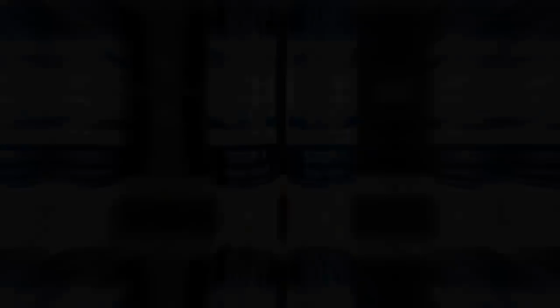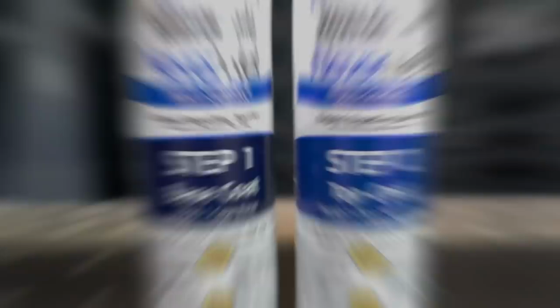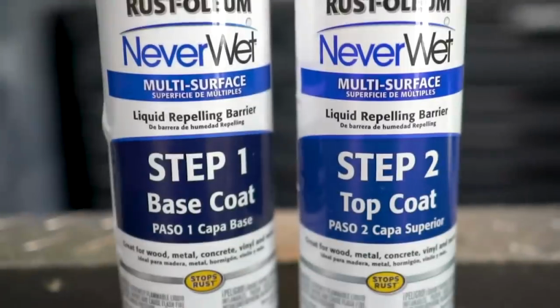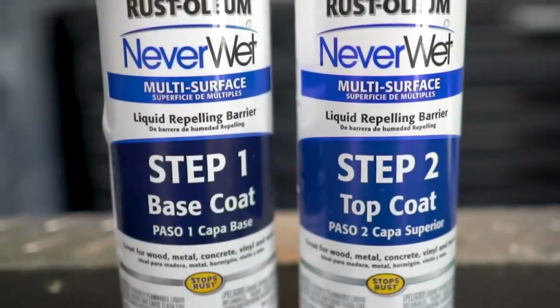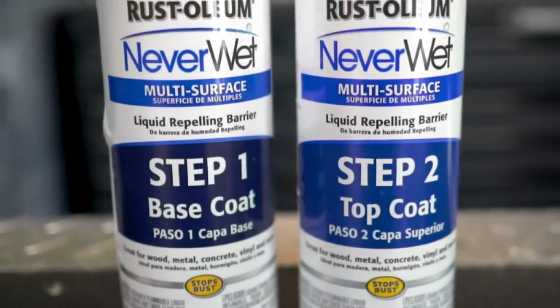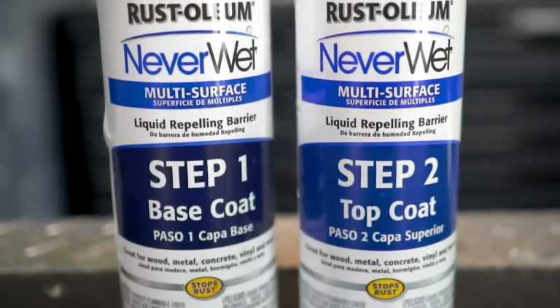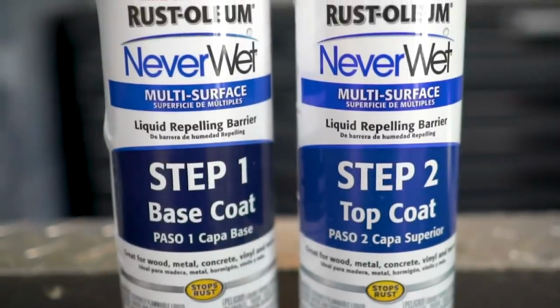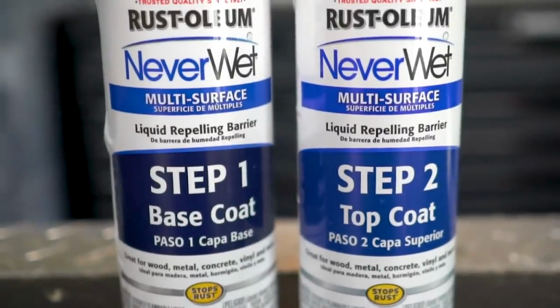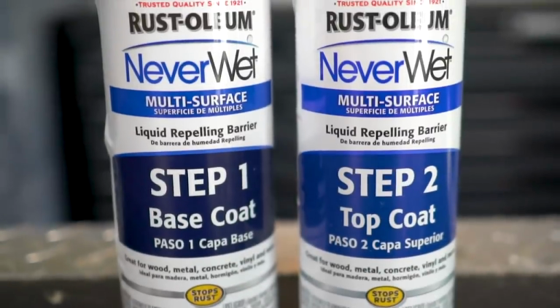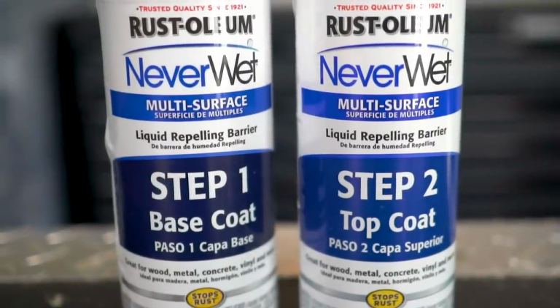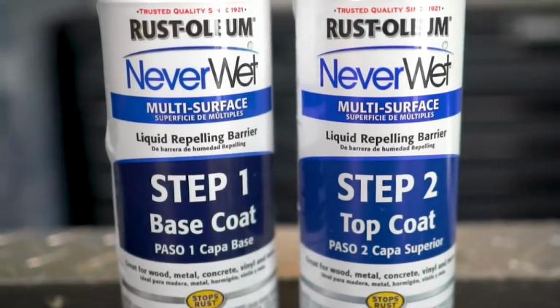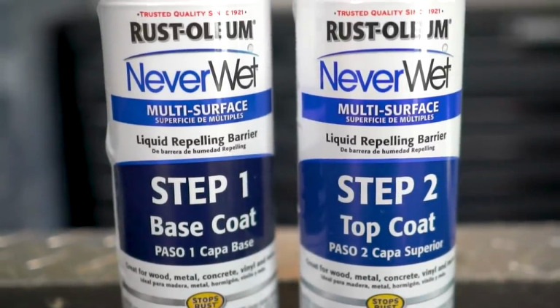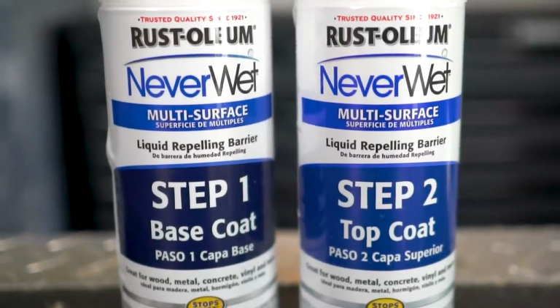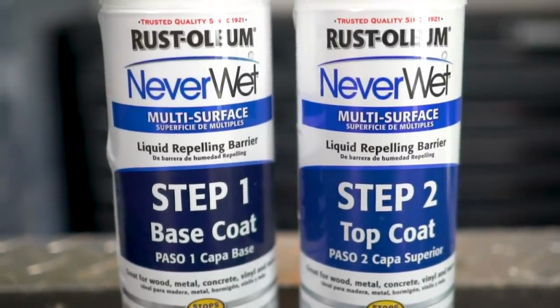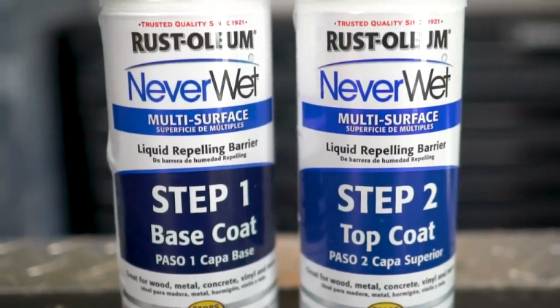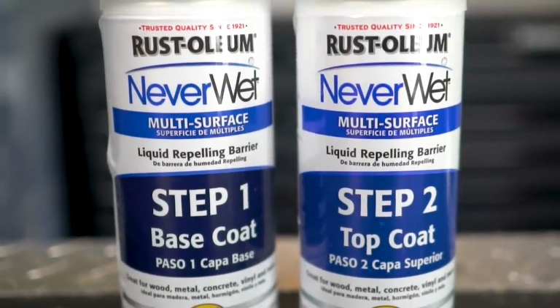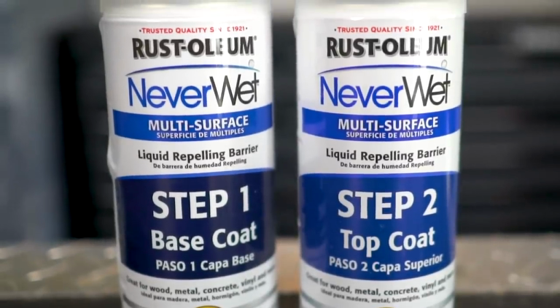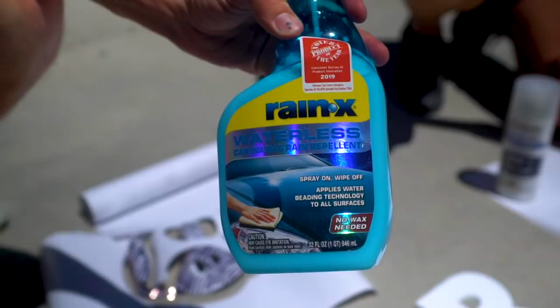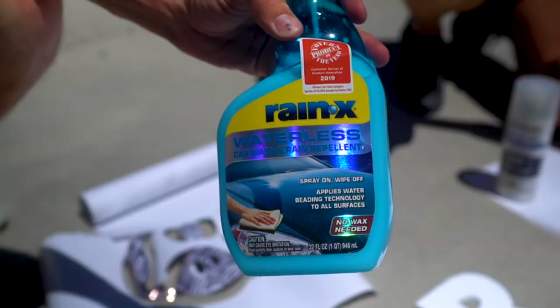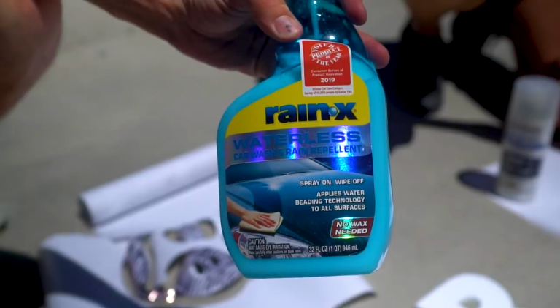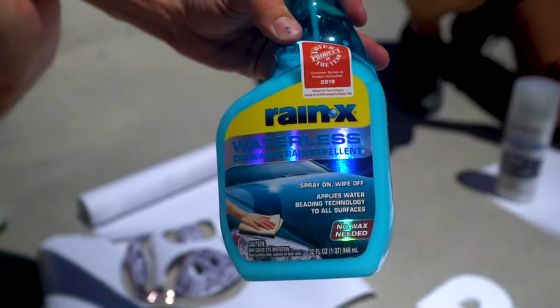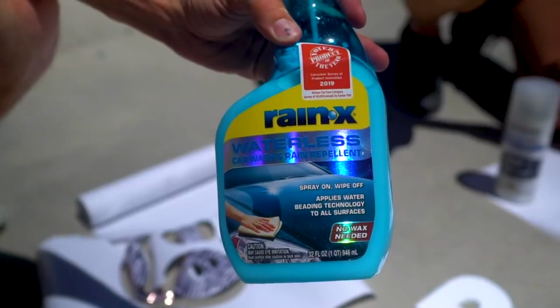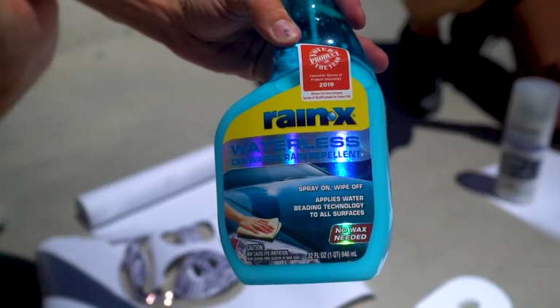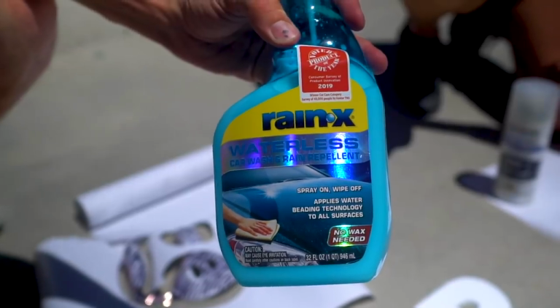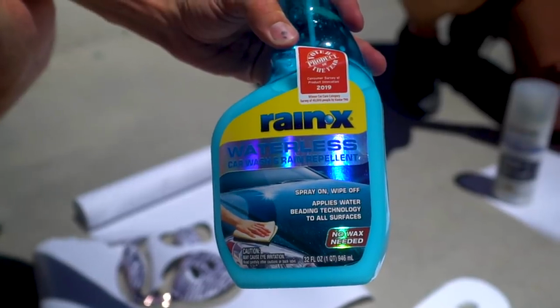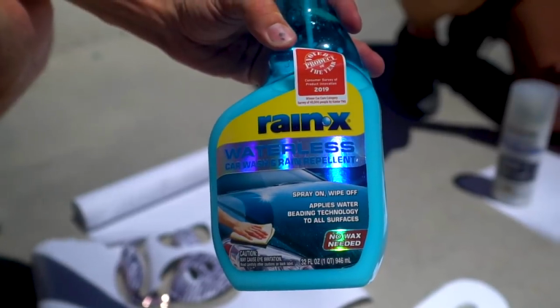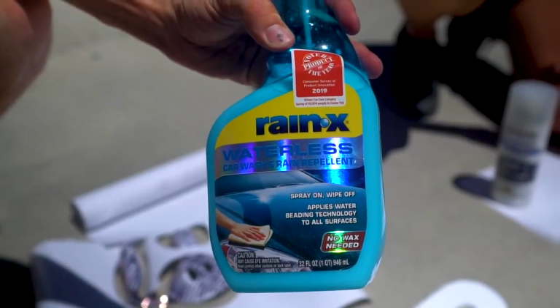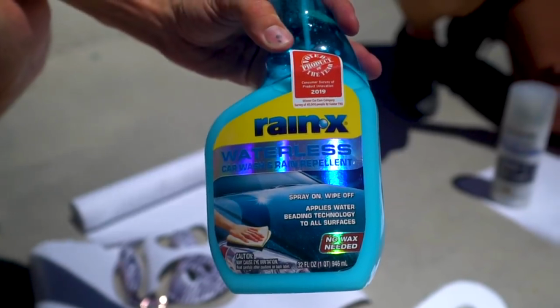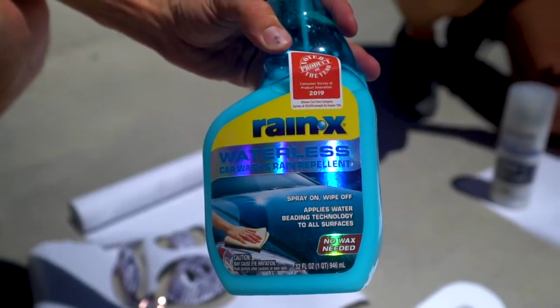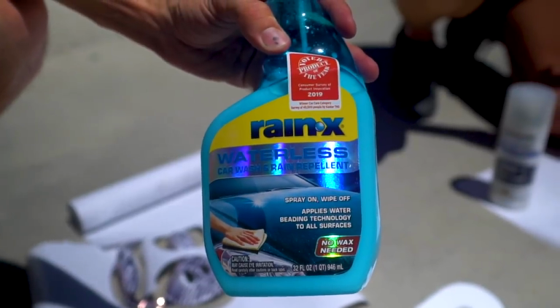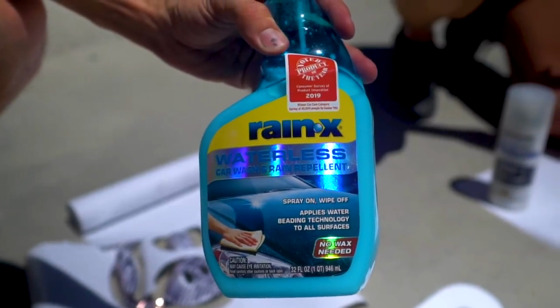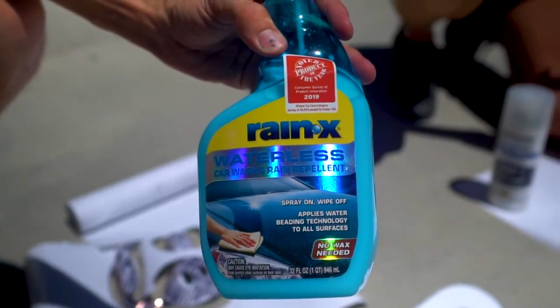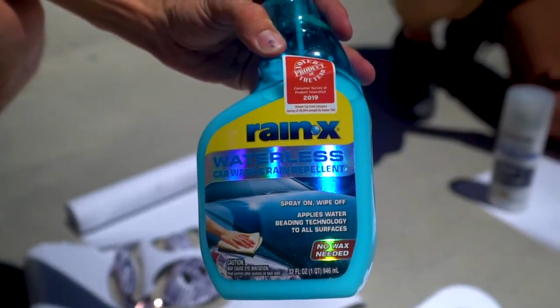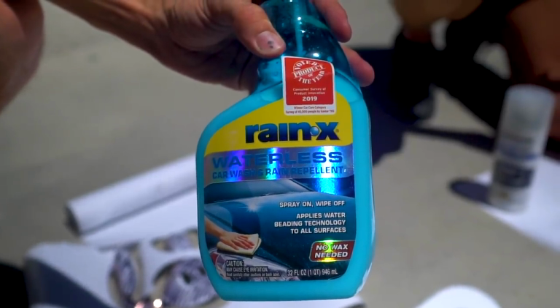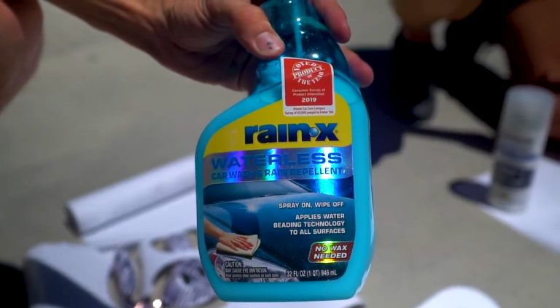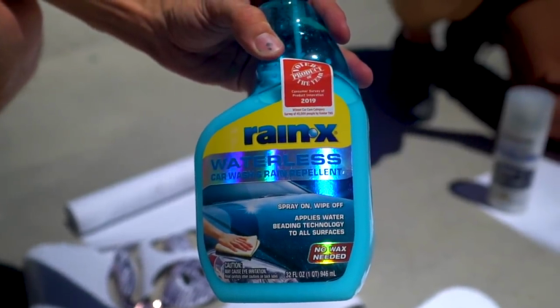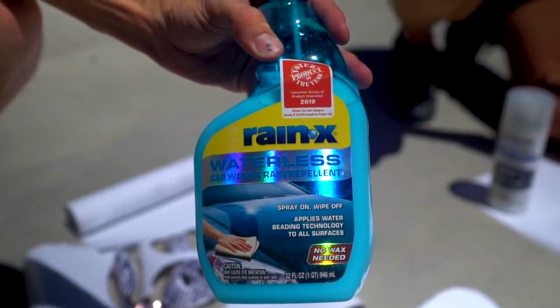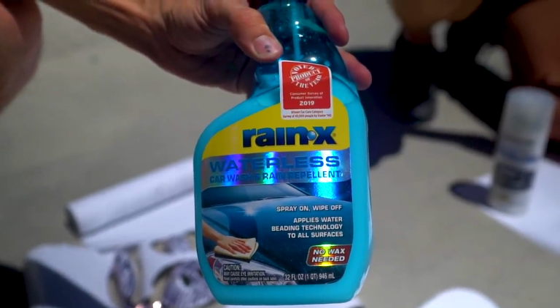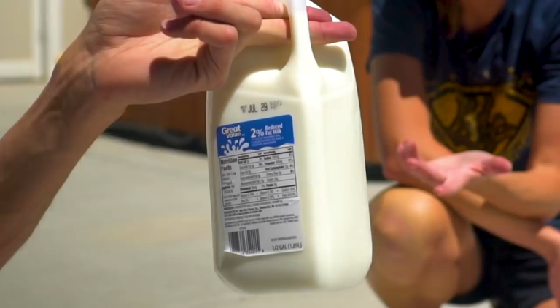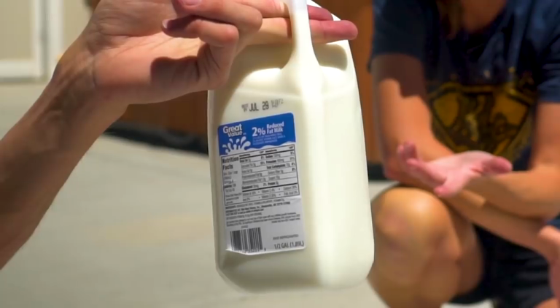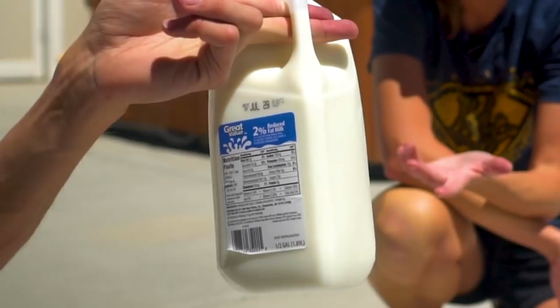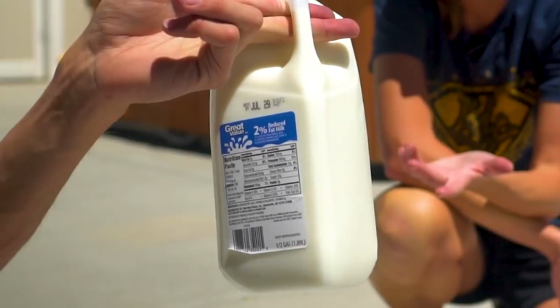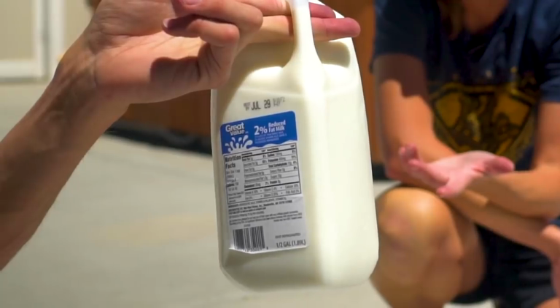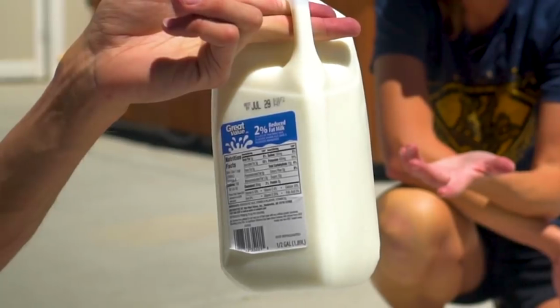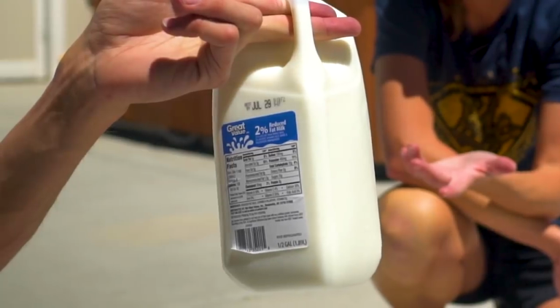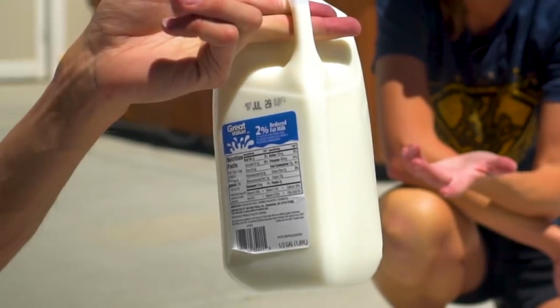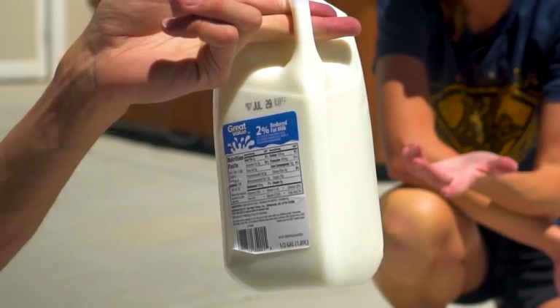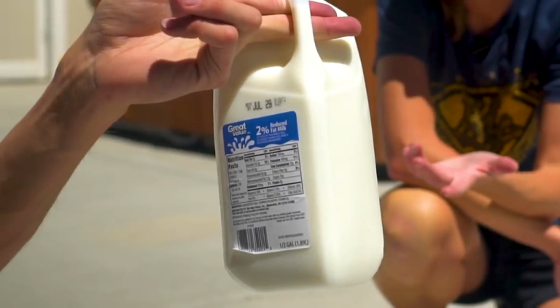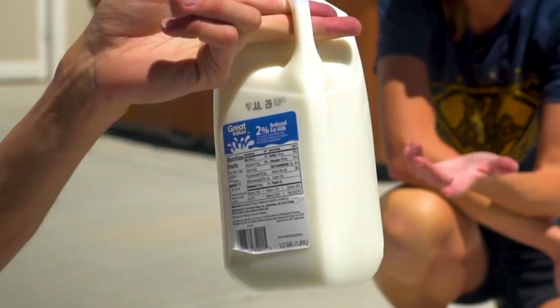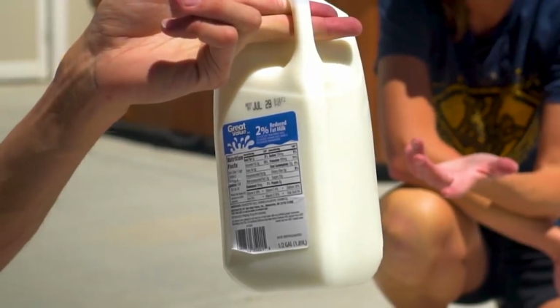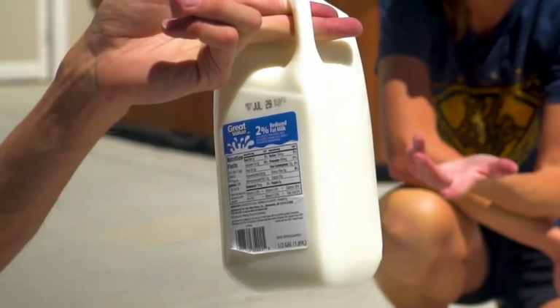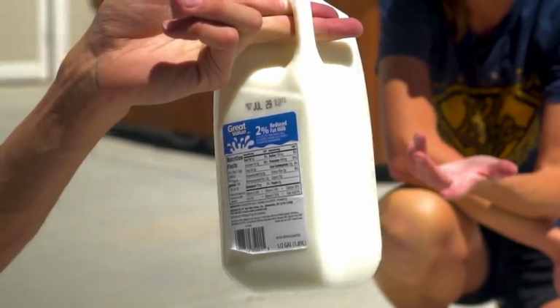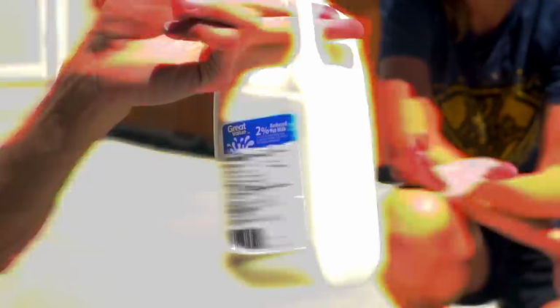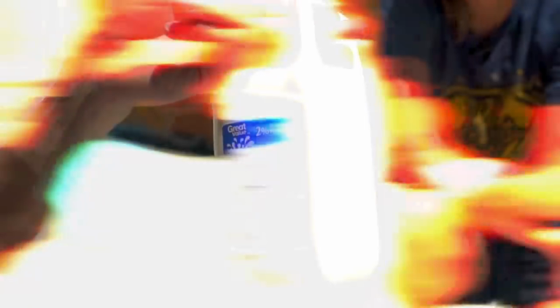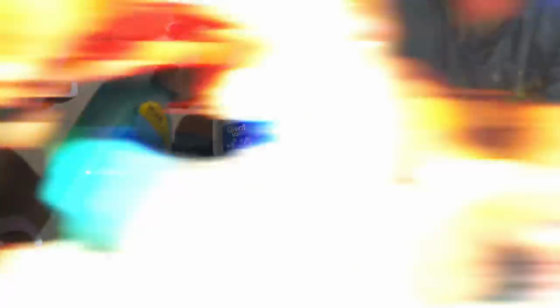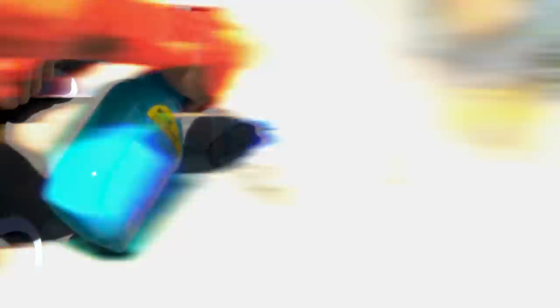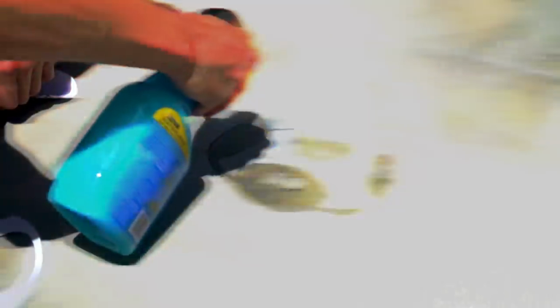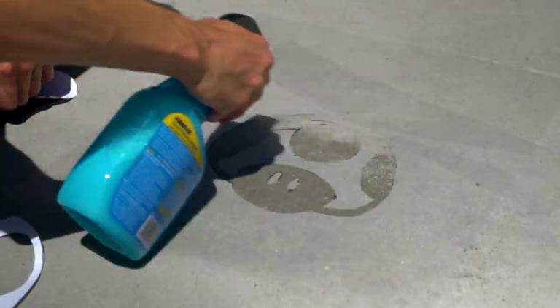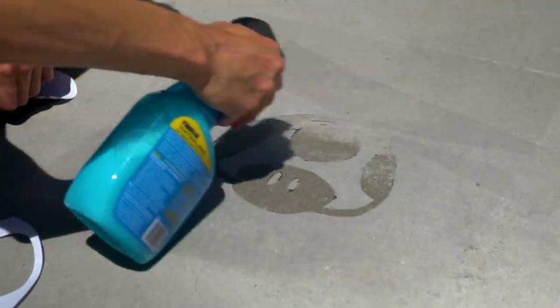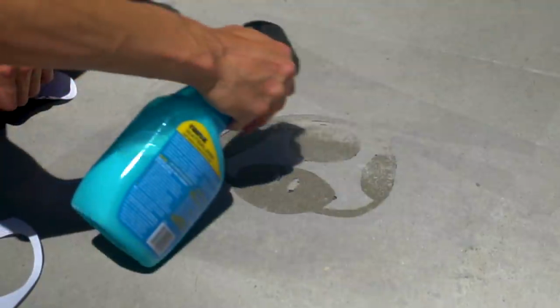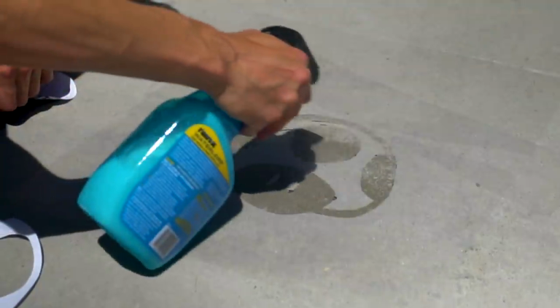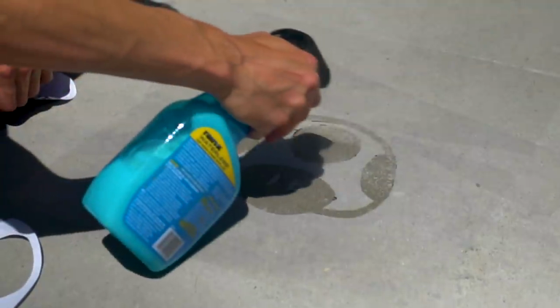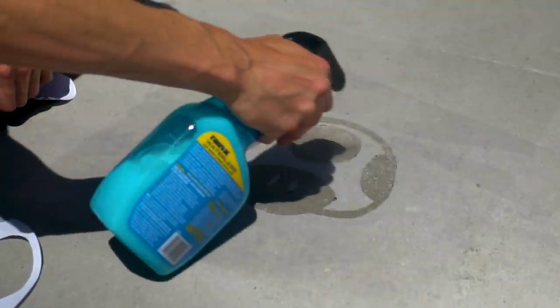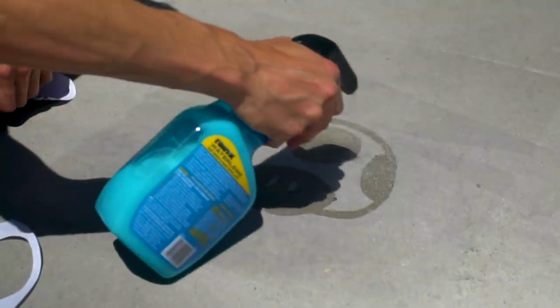In today's video, we're taking a look at three different methods that you can use to make water repellent graffiti on your sidewalk or driveway.